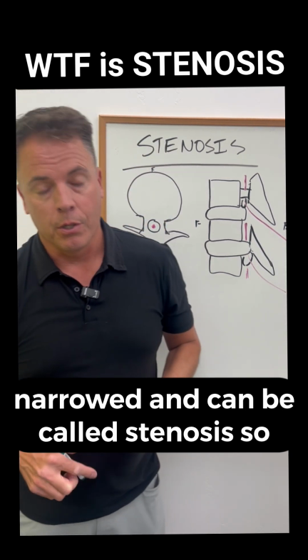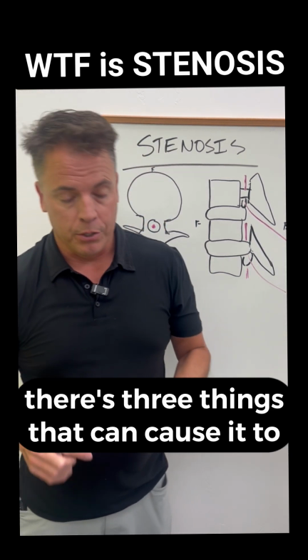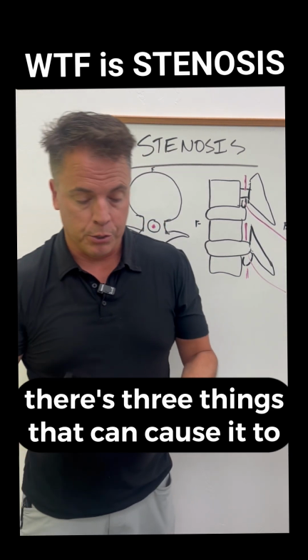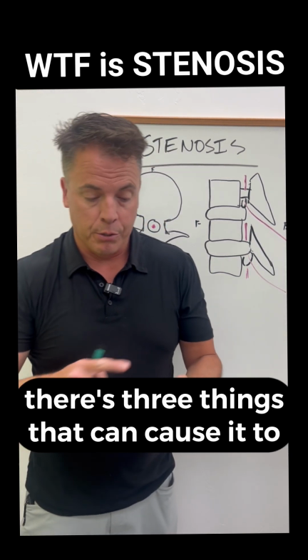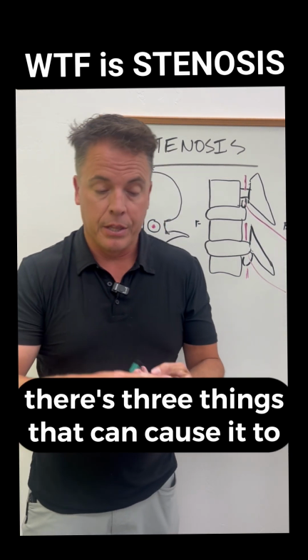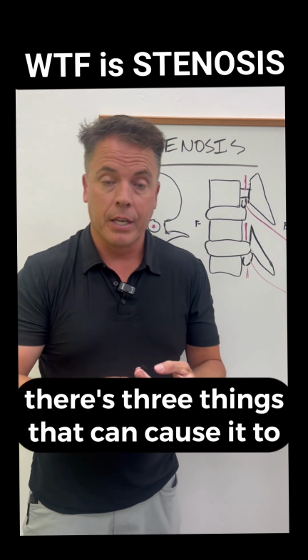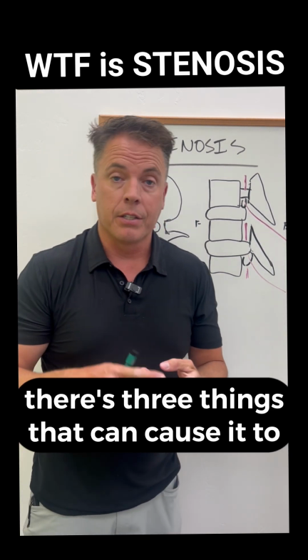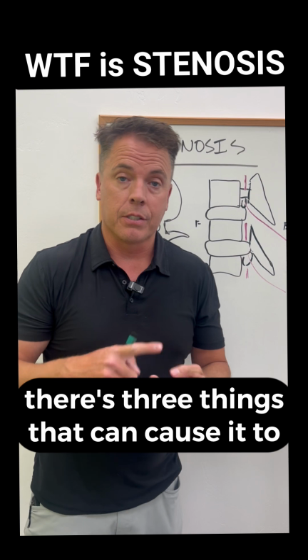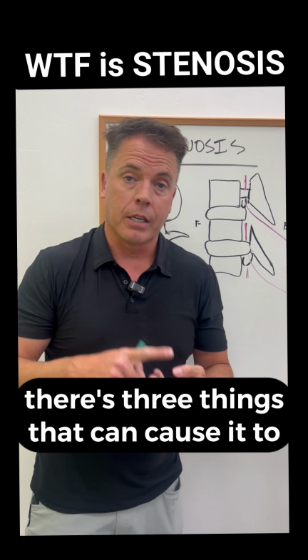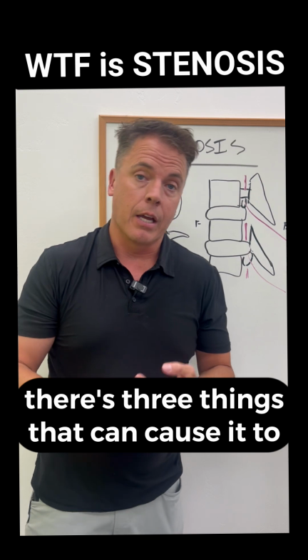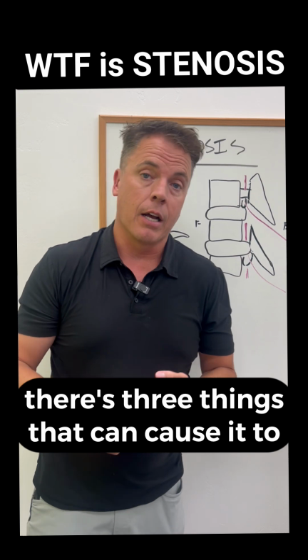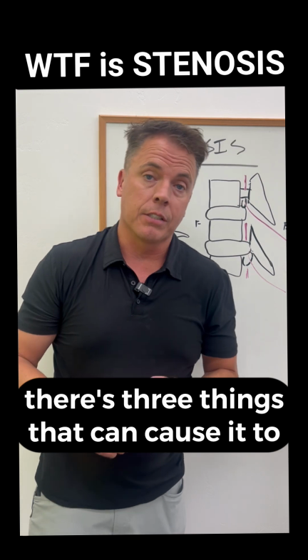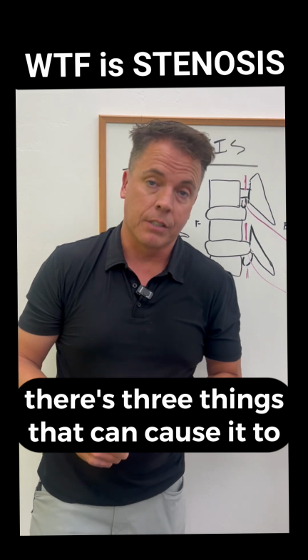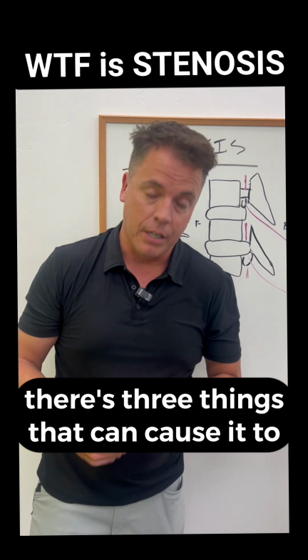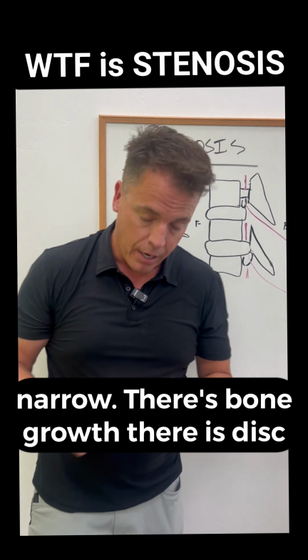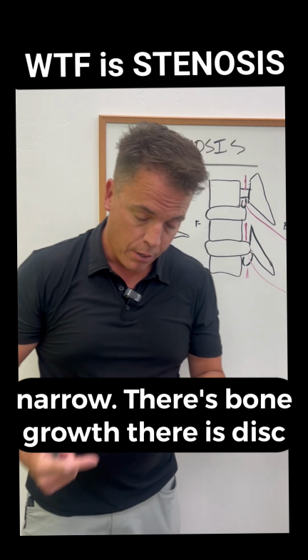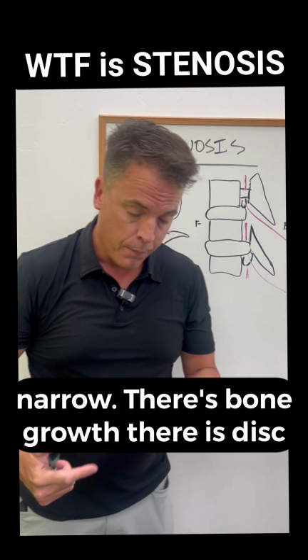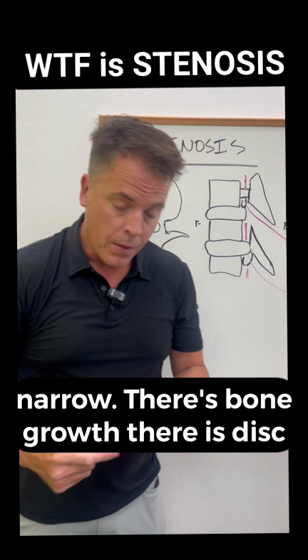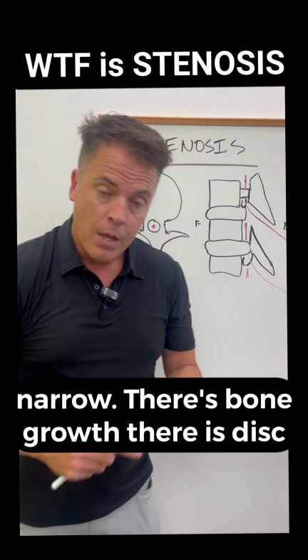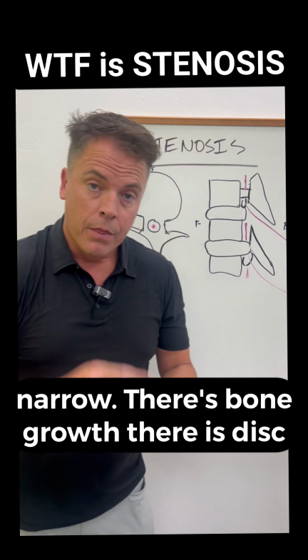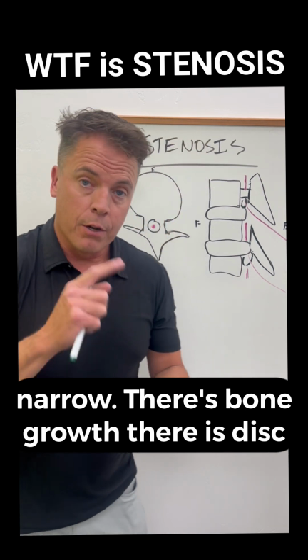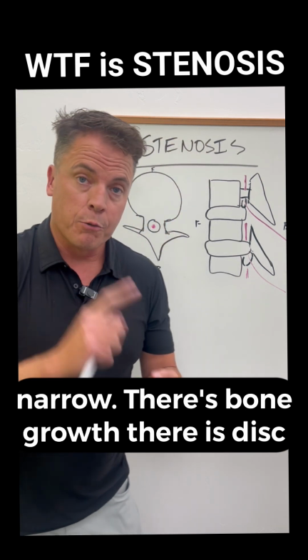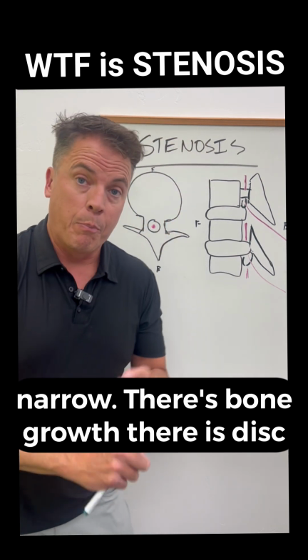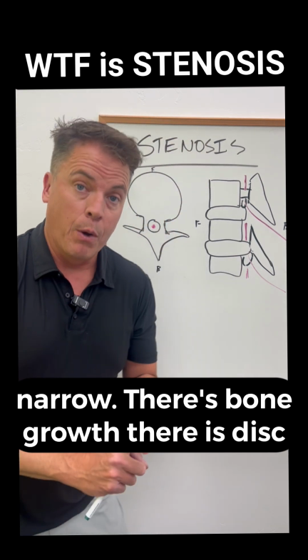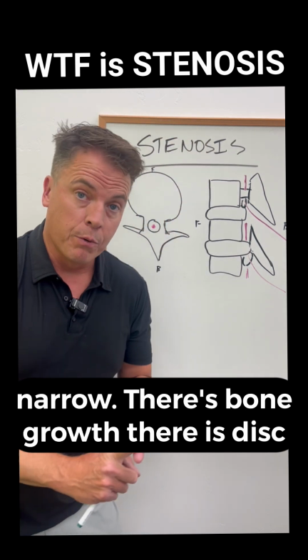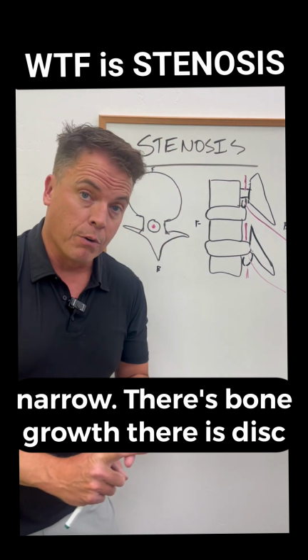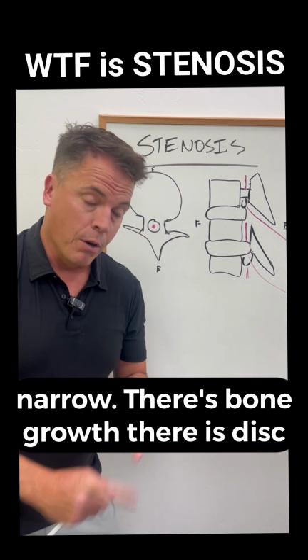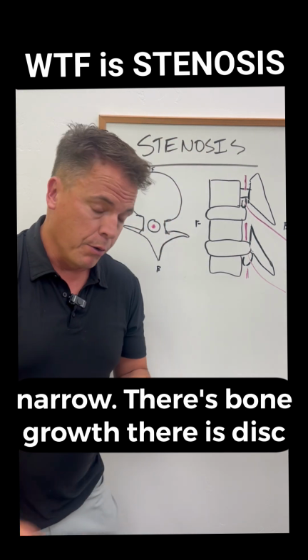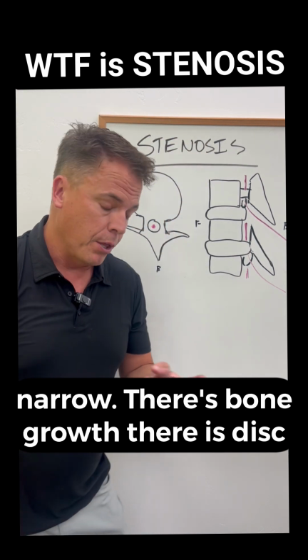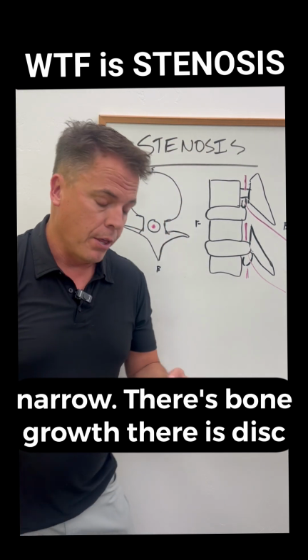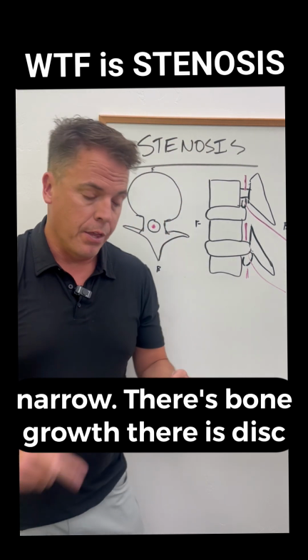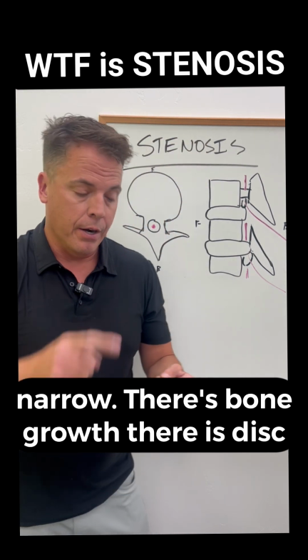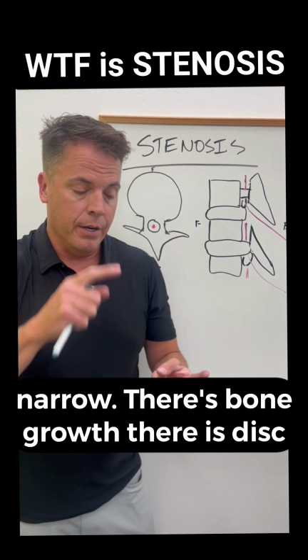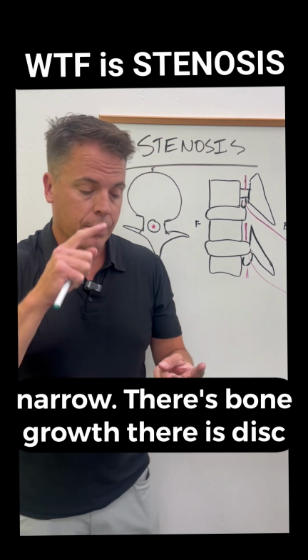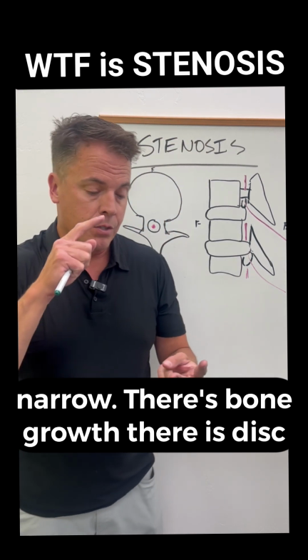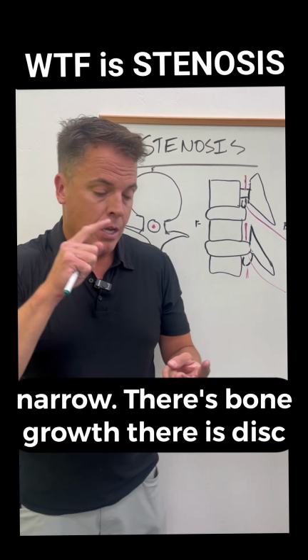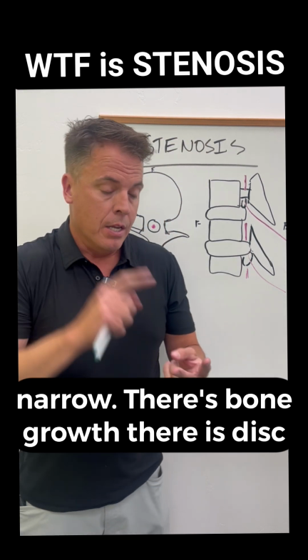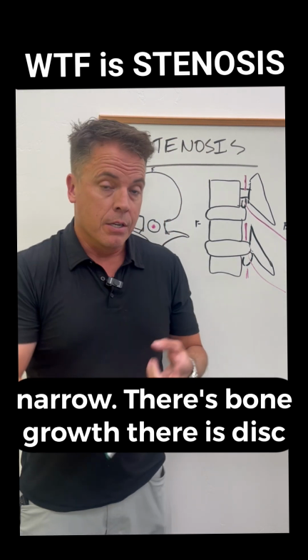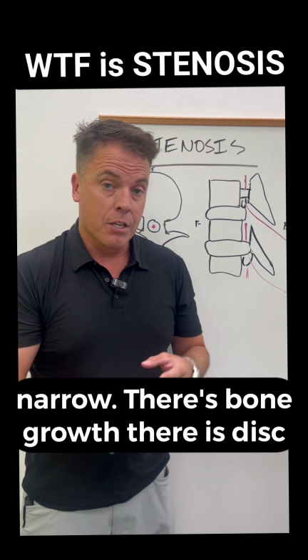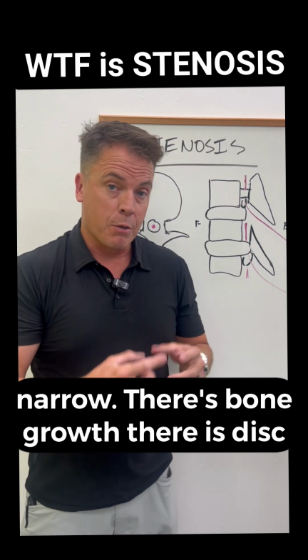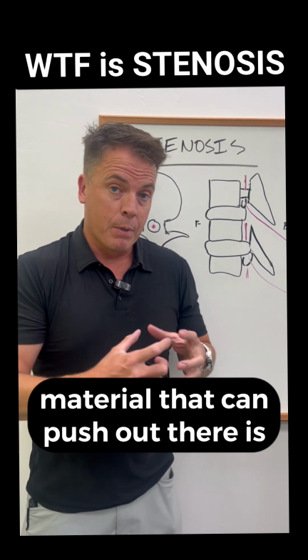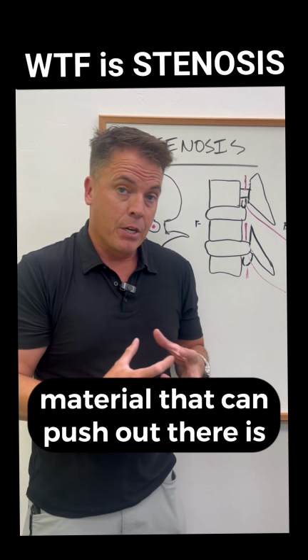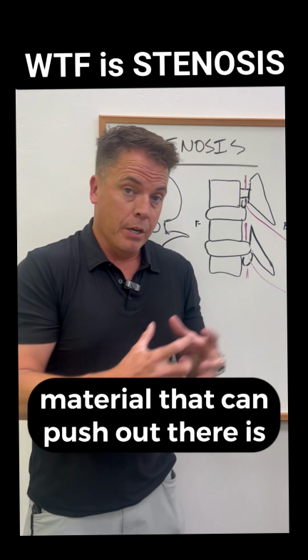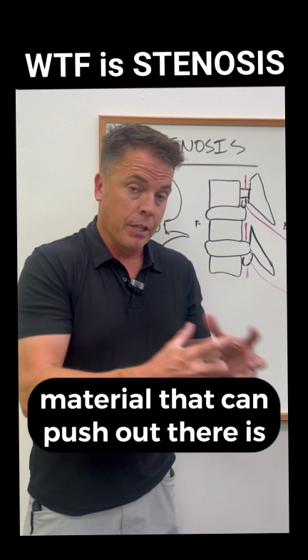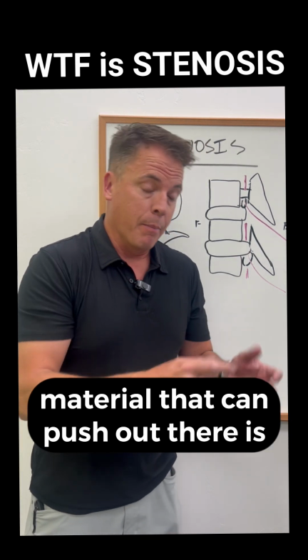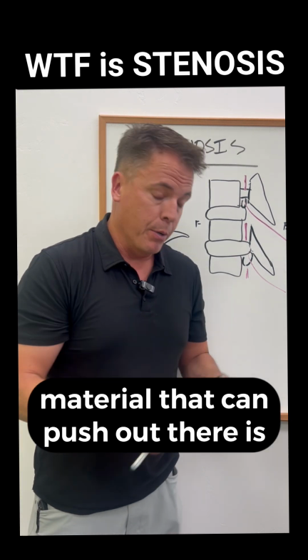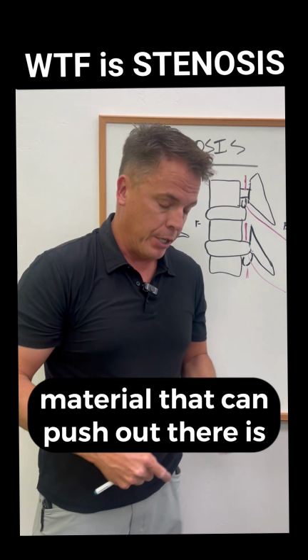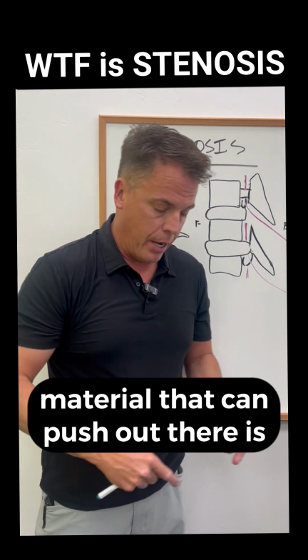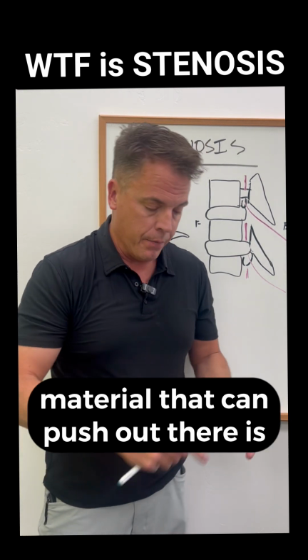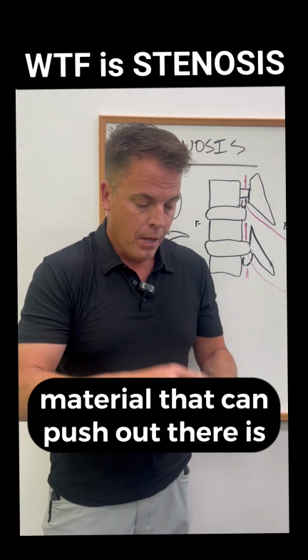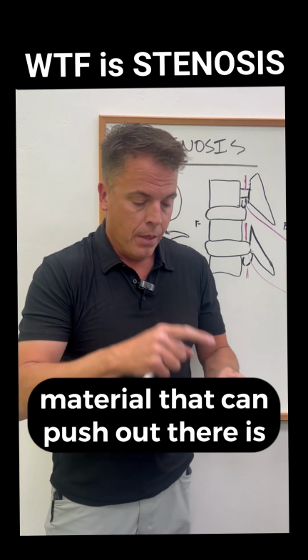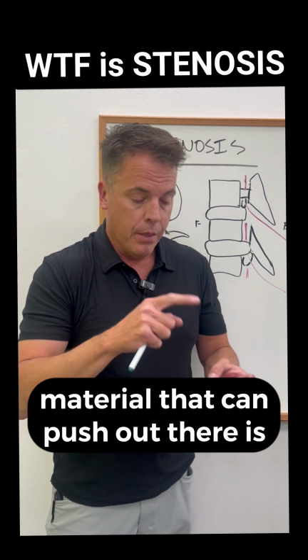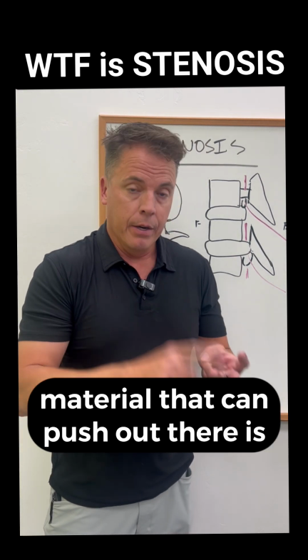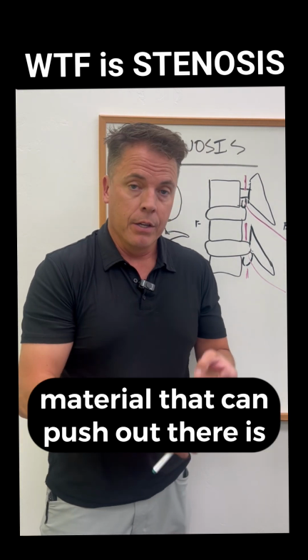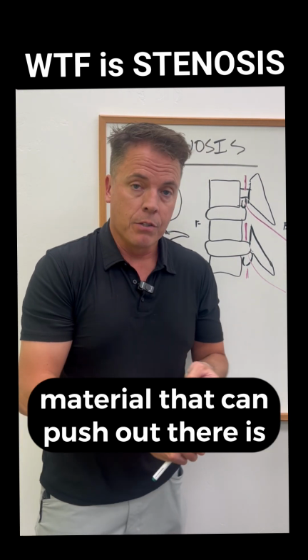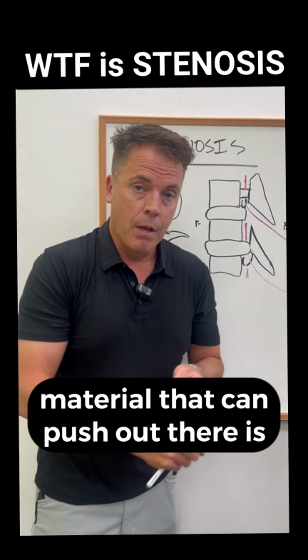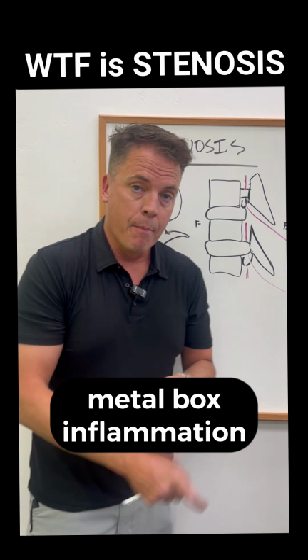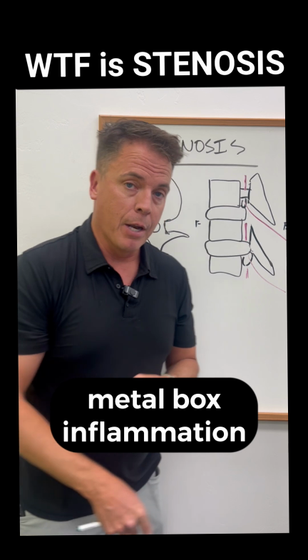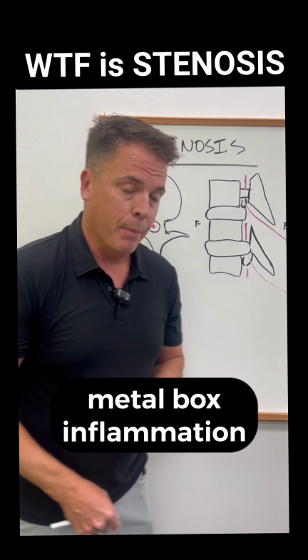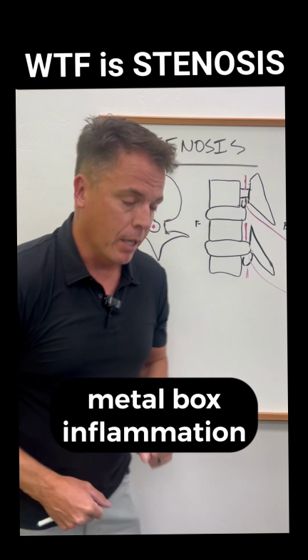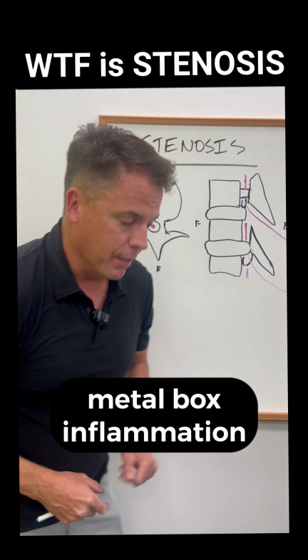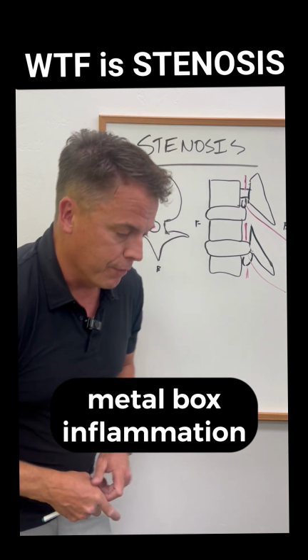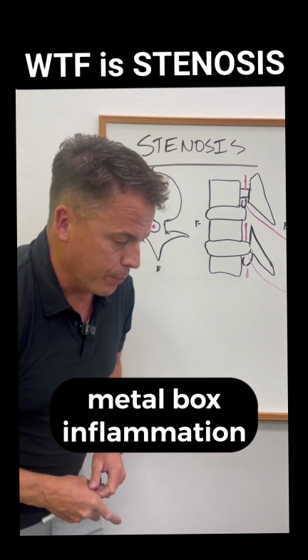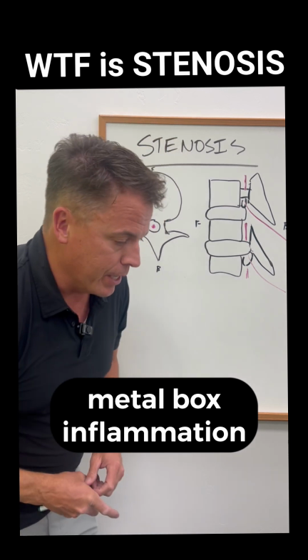There are three things that can cause it to narrow: bone growth, disc material that can push out, and metabolic inflammation.